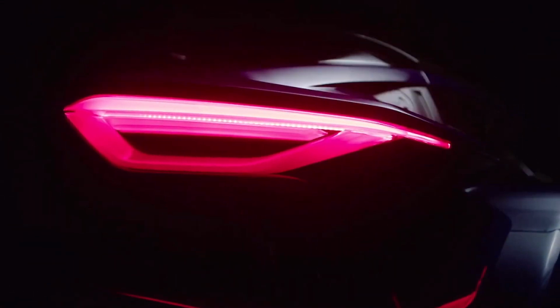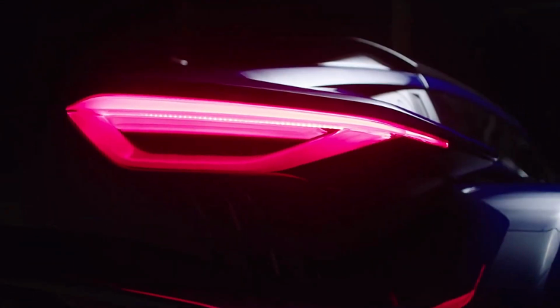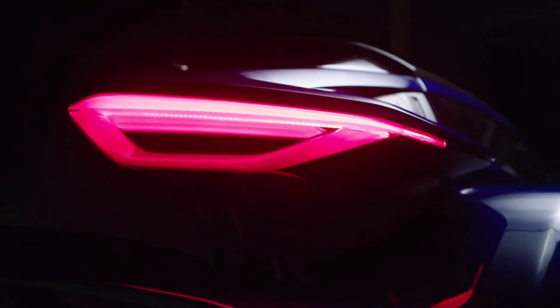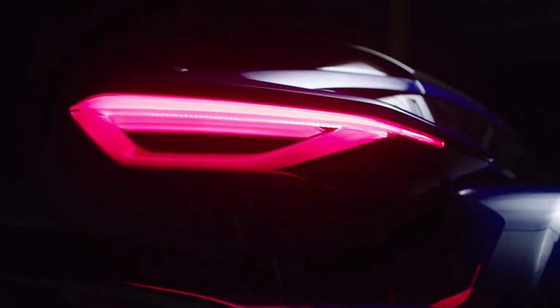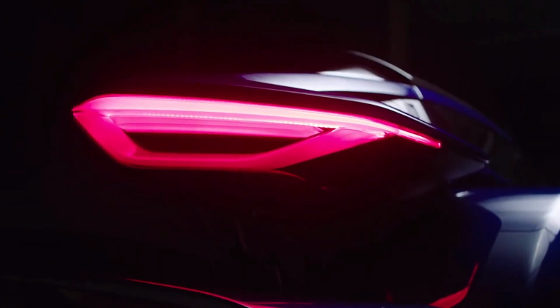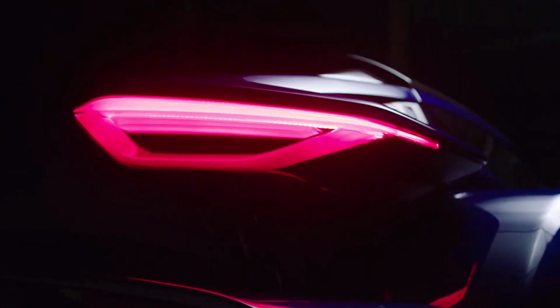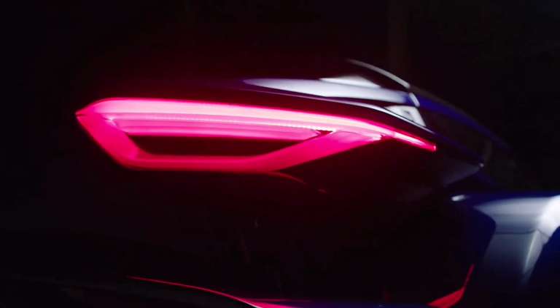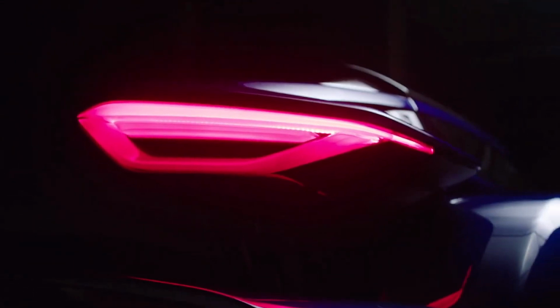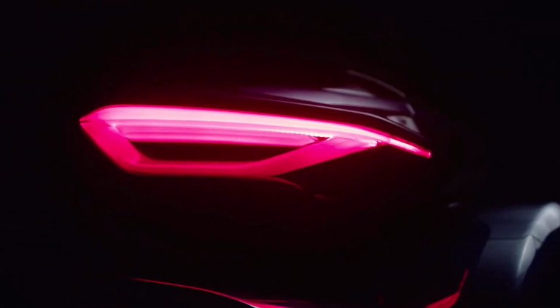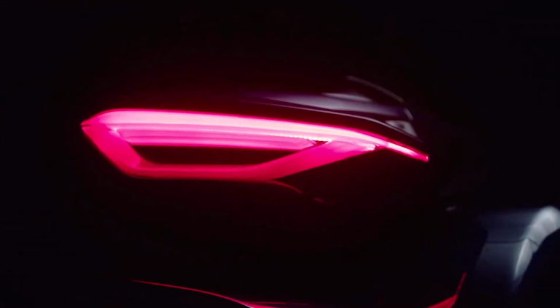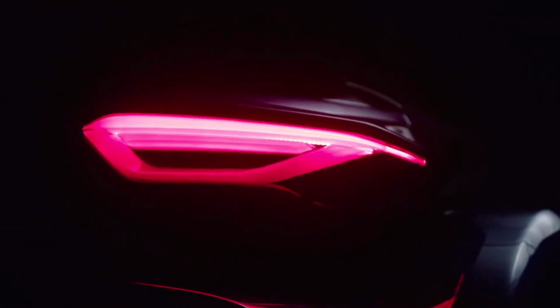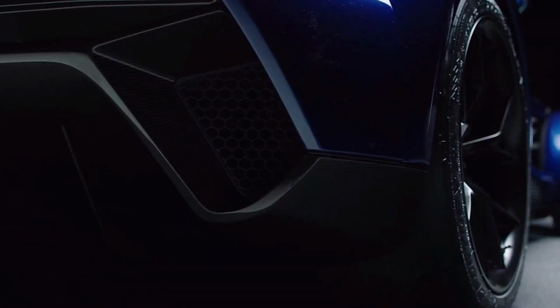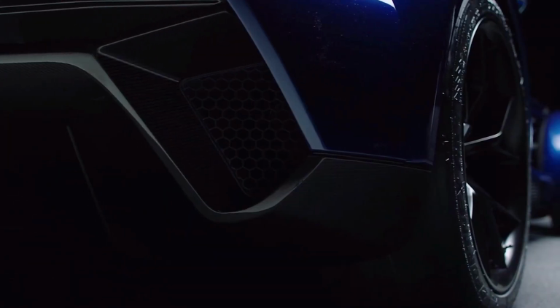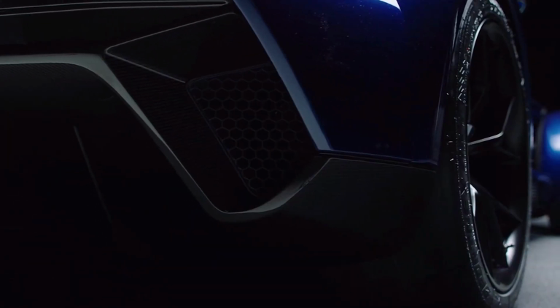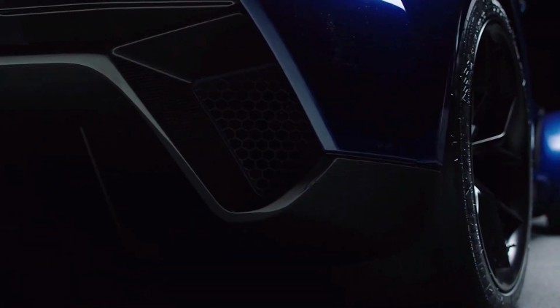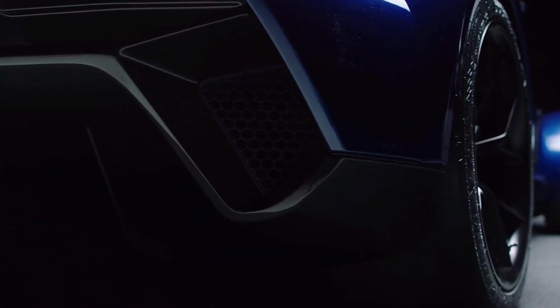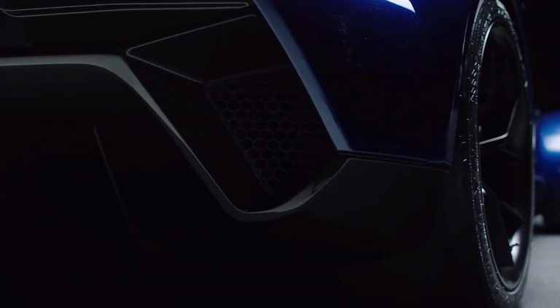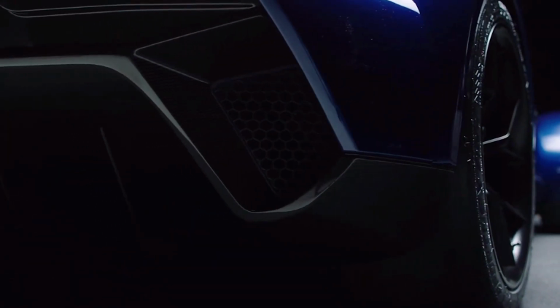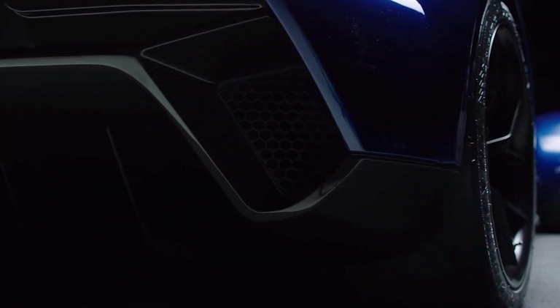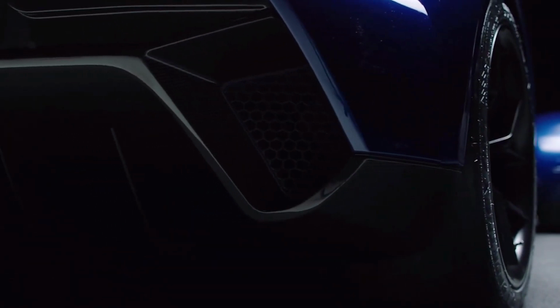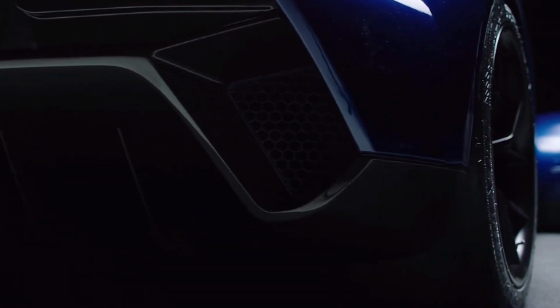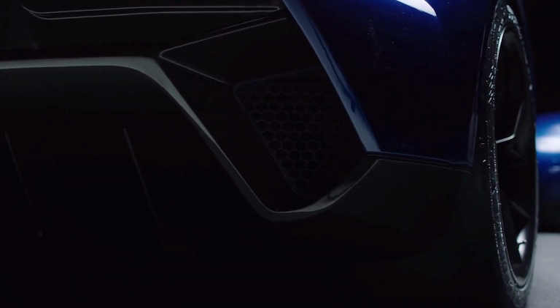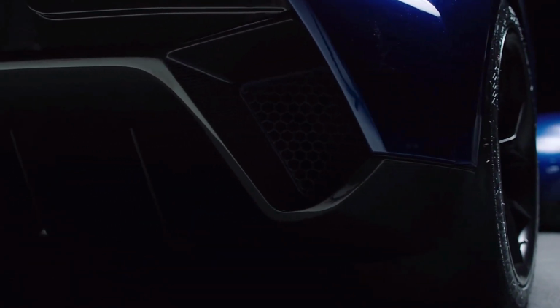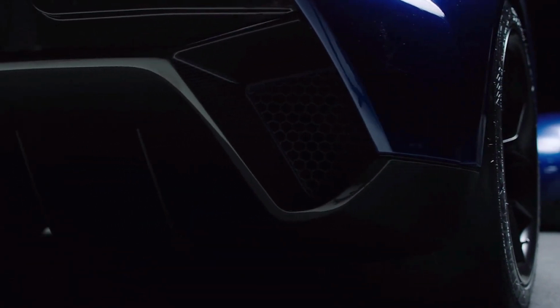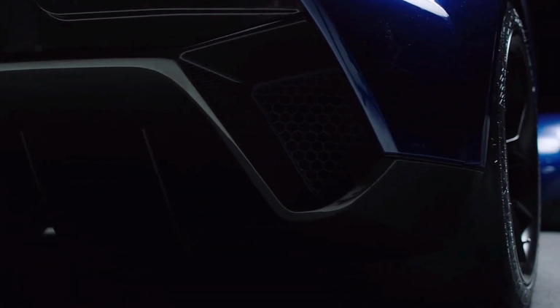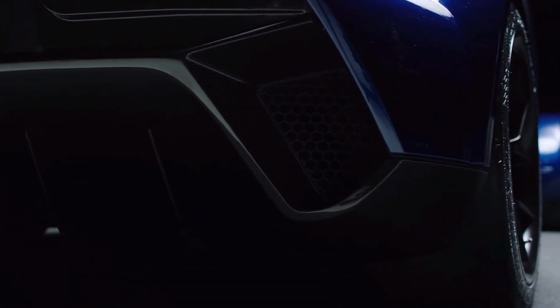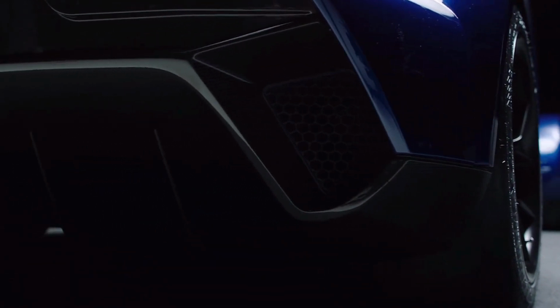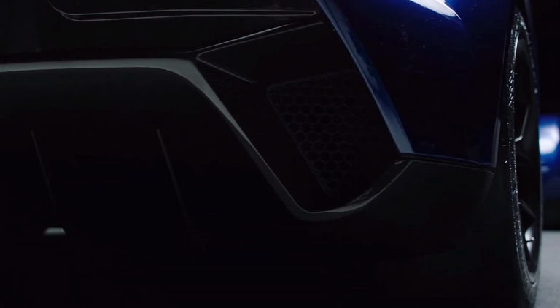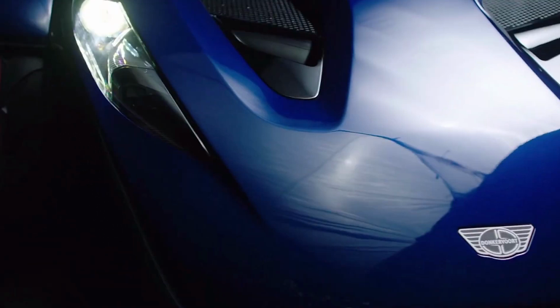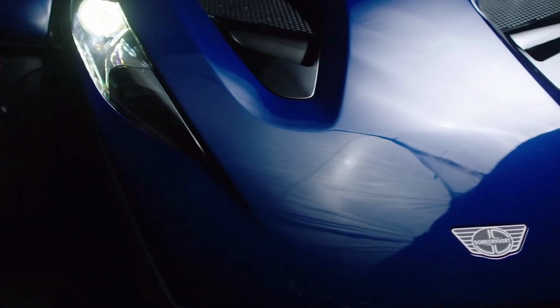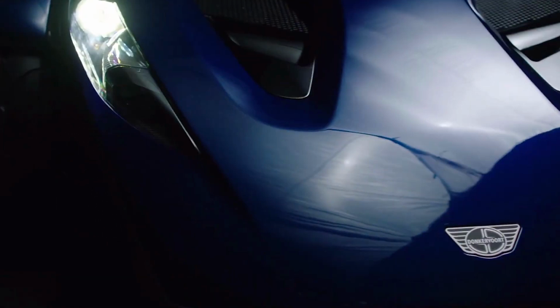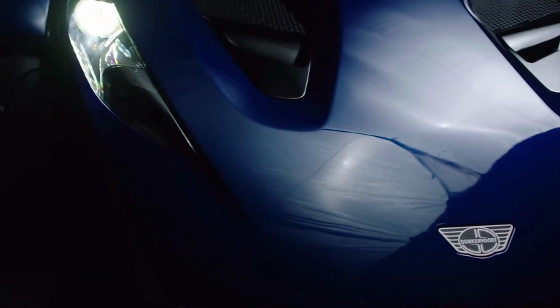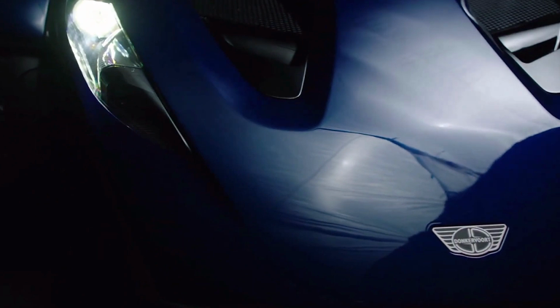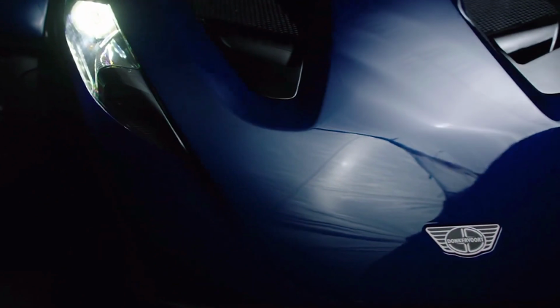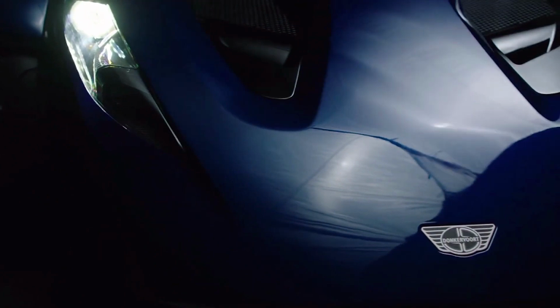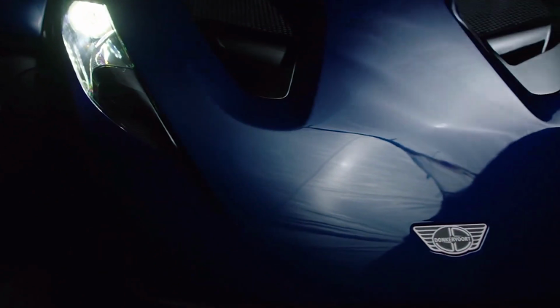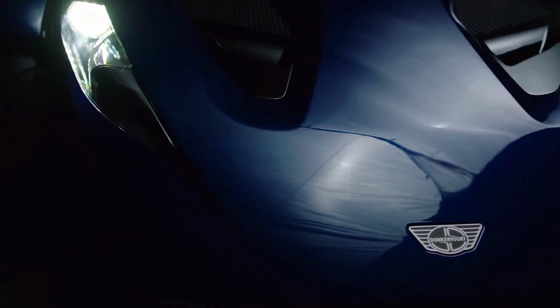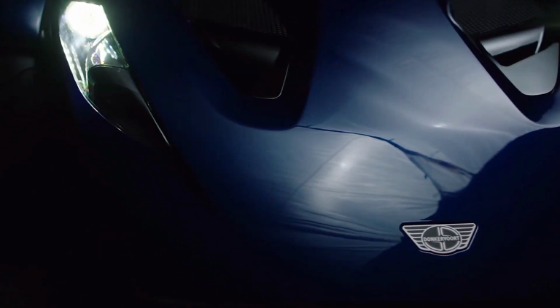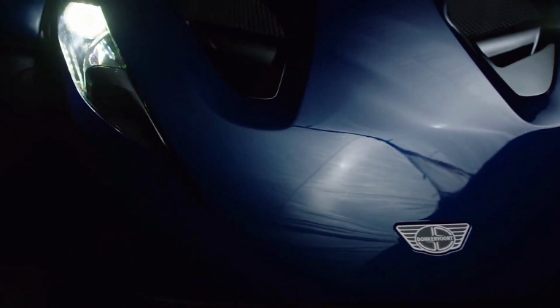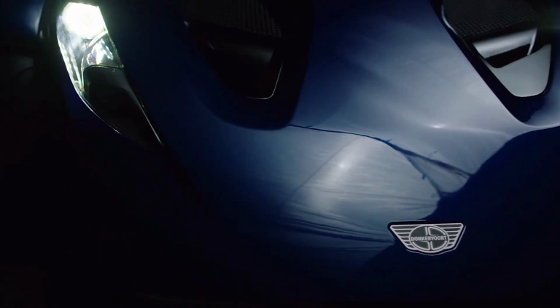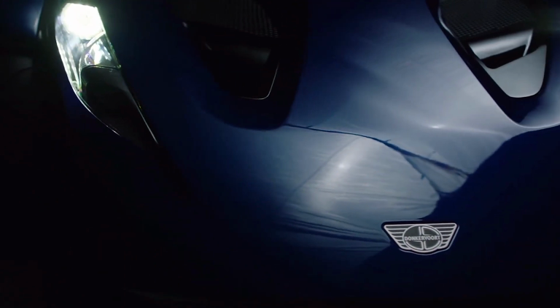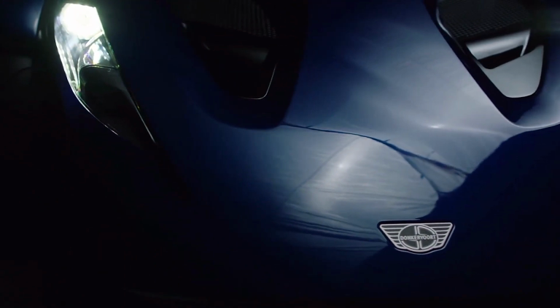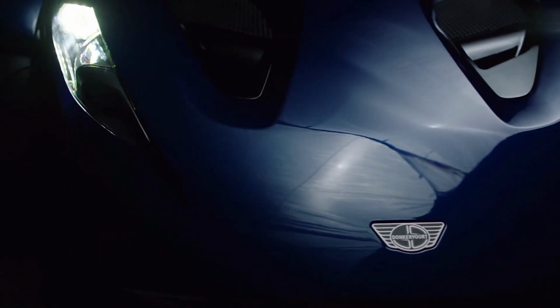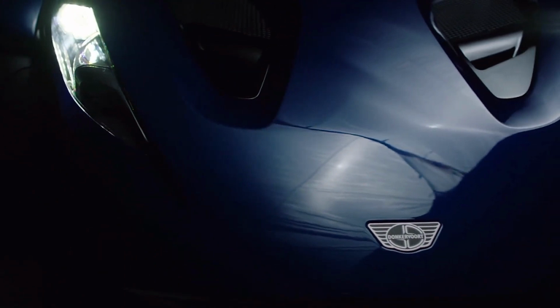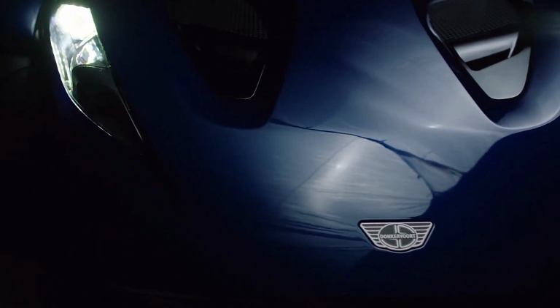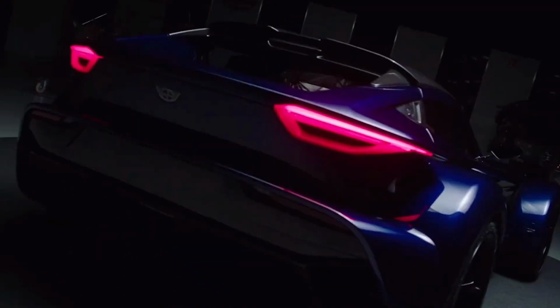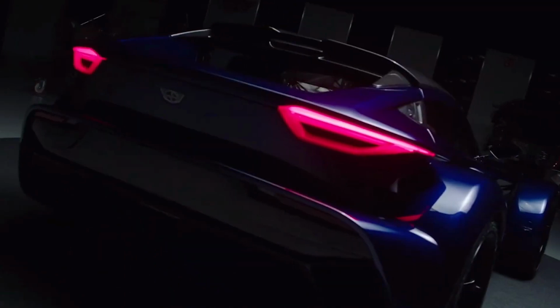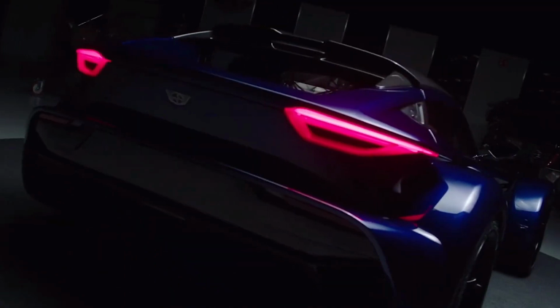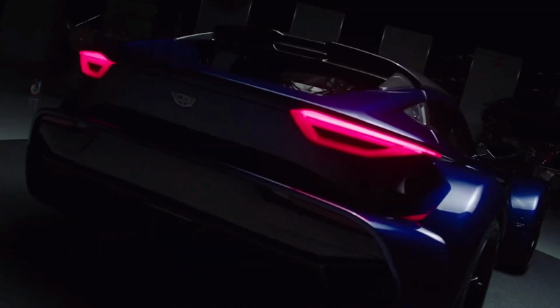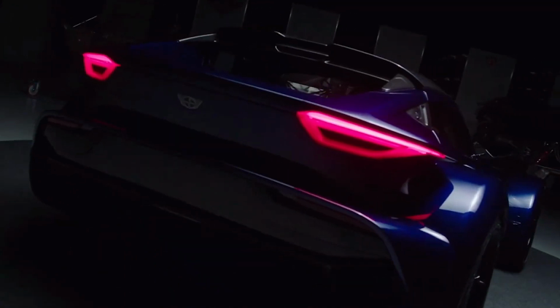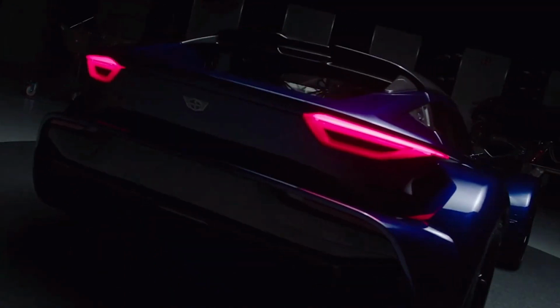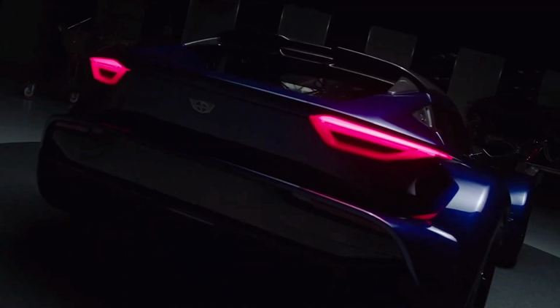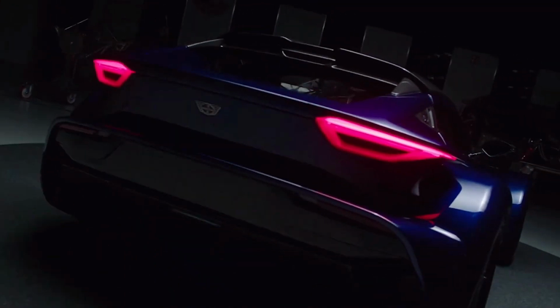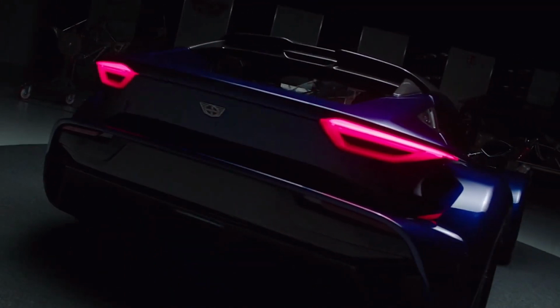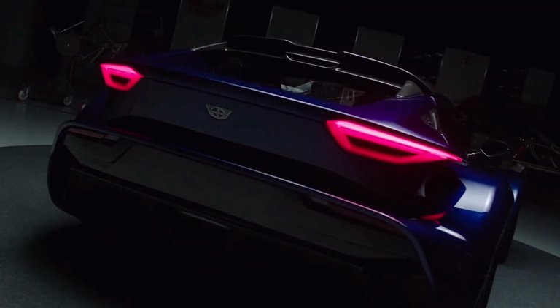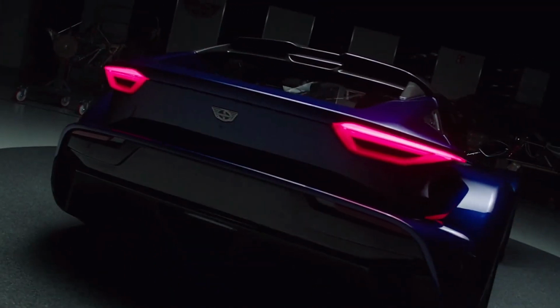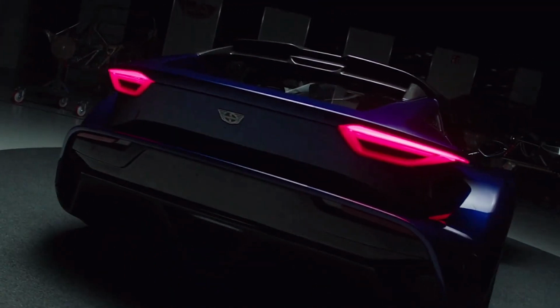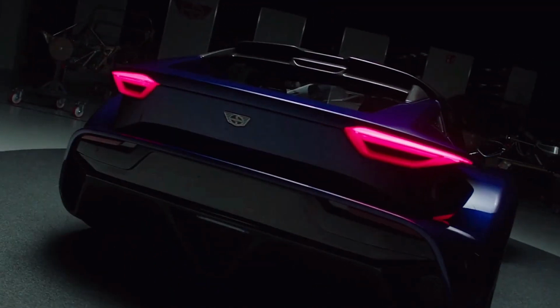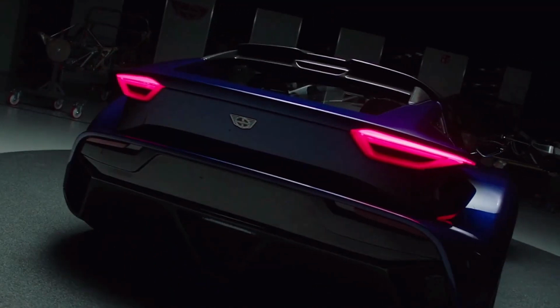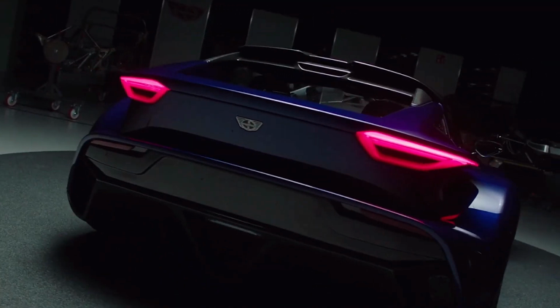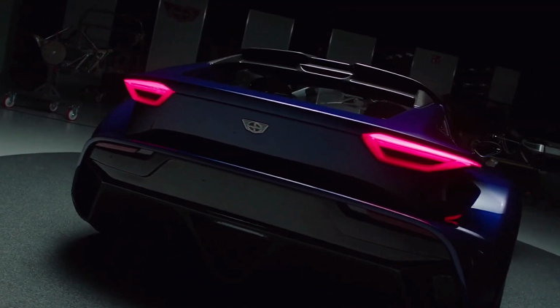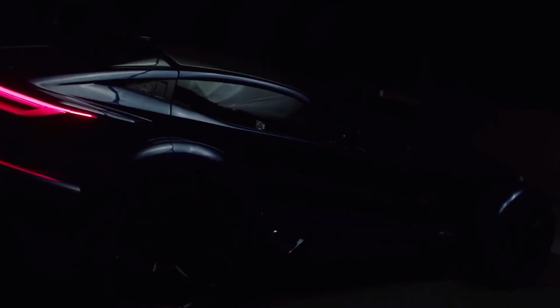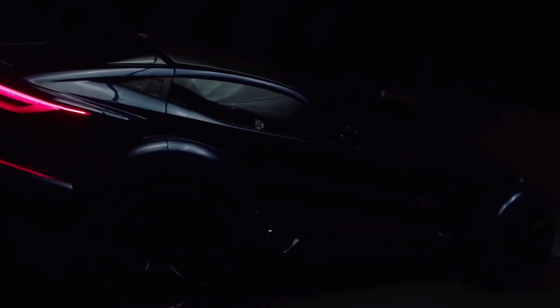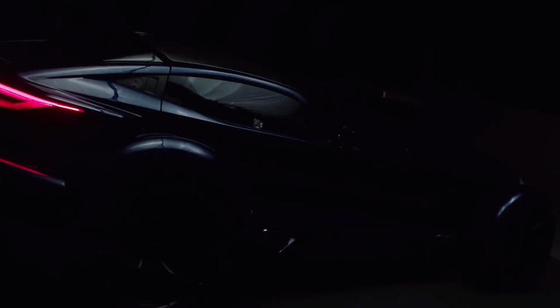This is the all-new Donkervoort F22, a supercar that replaces the well-known D8 GTO.